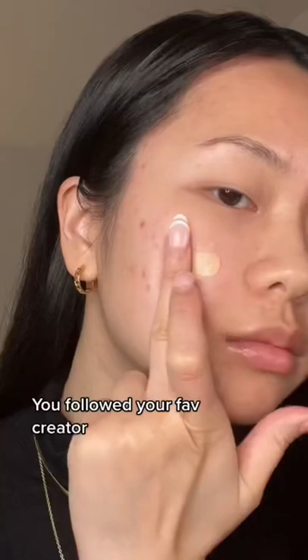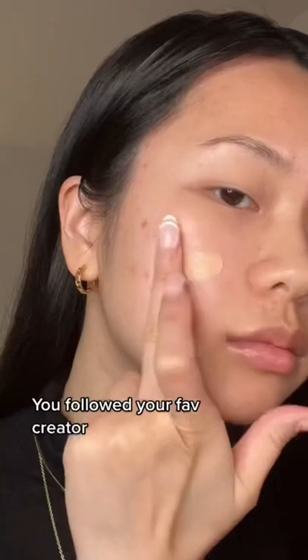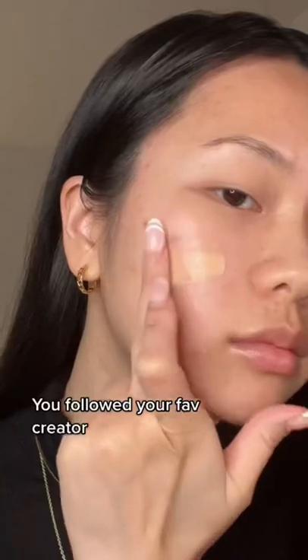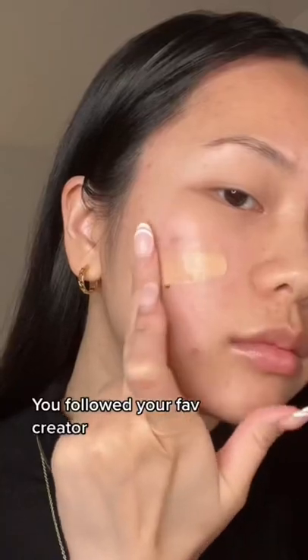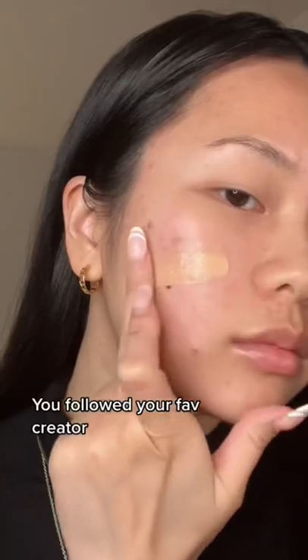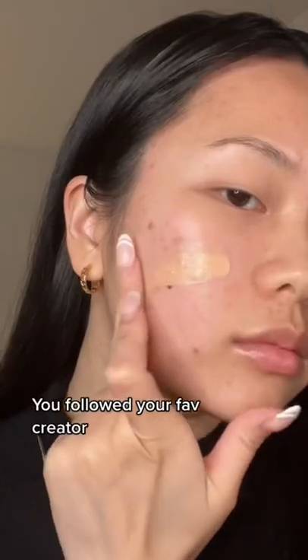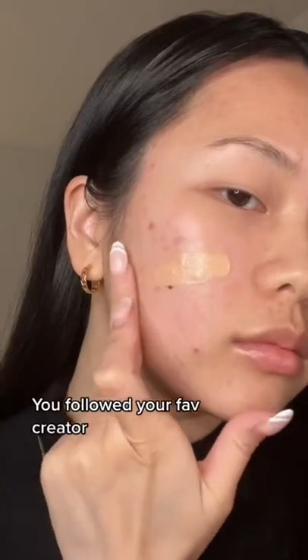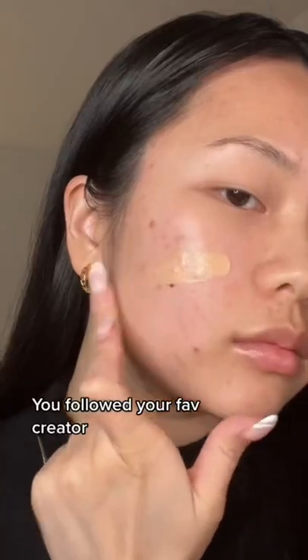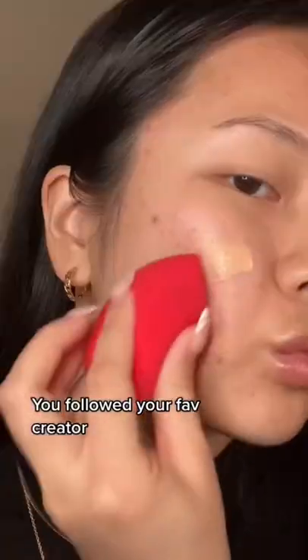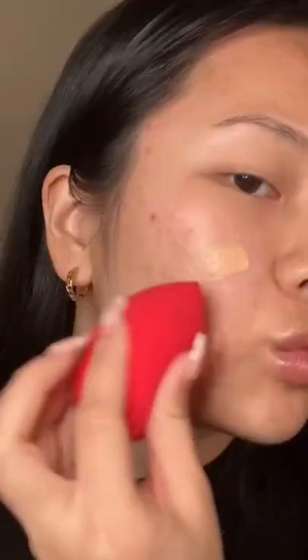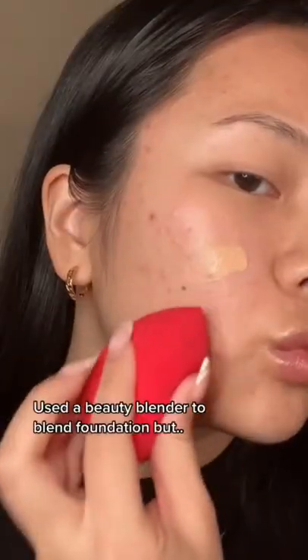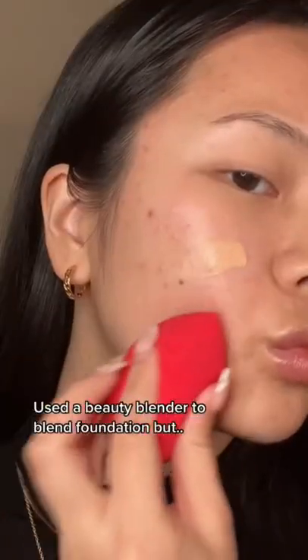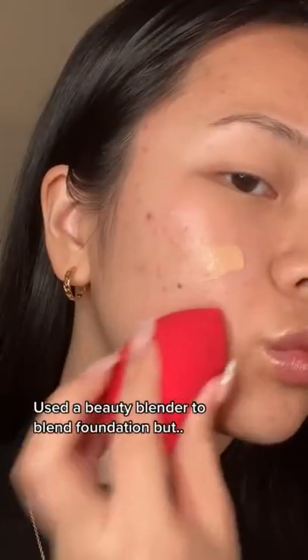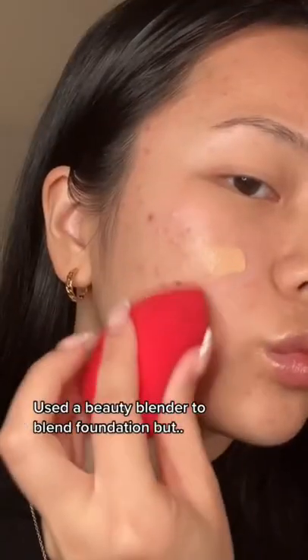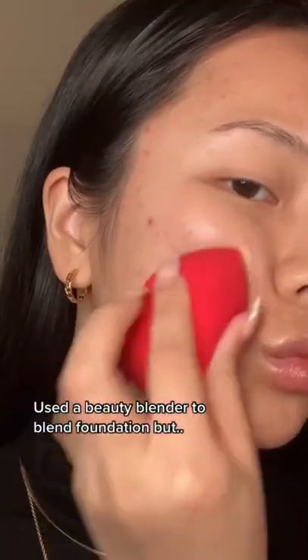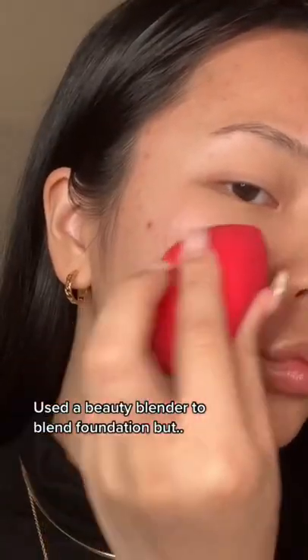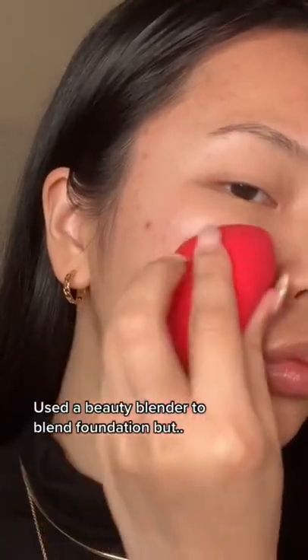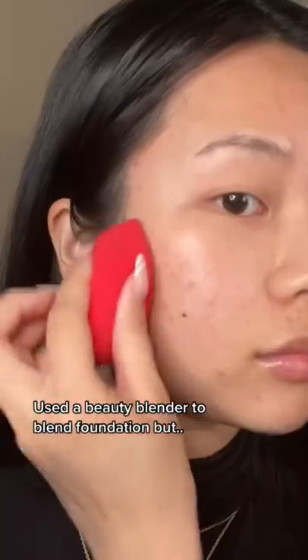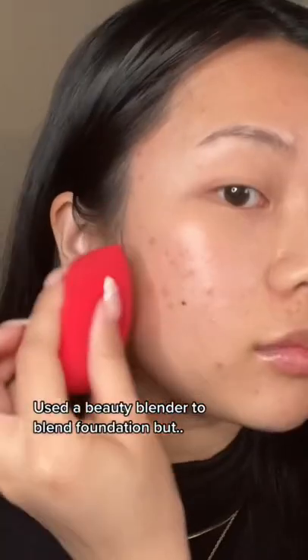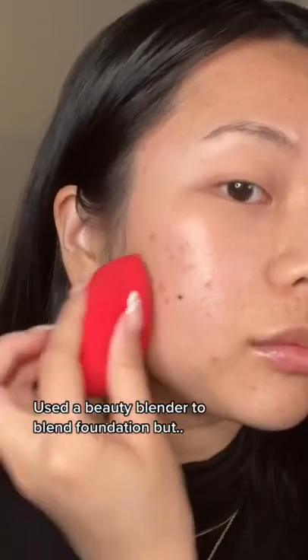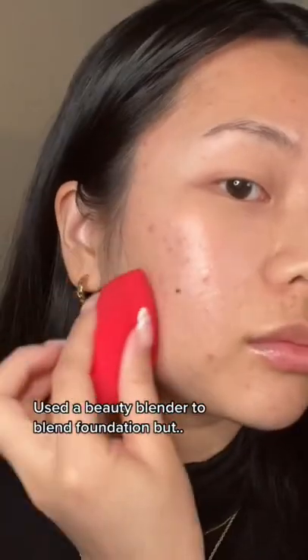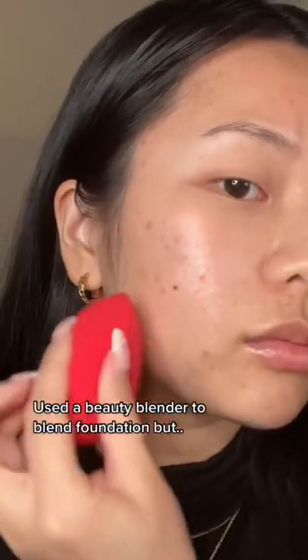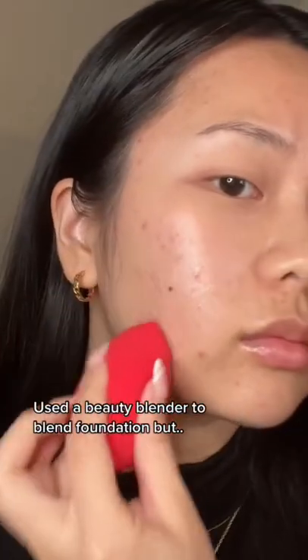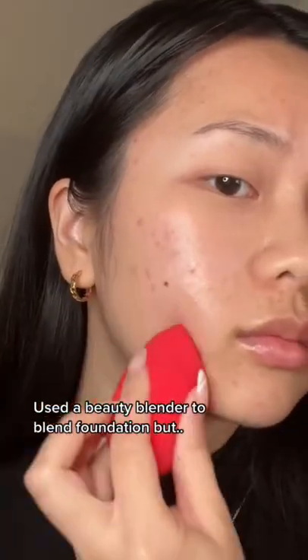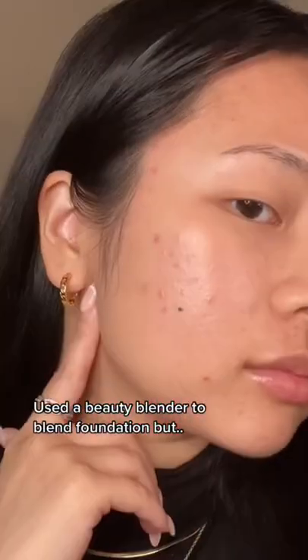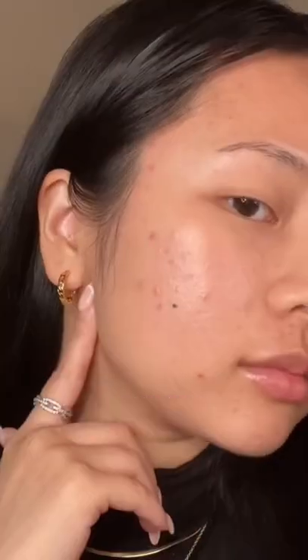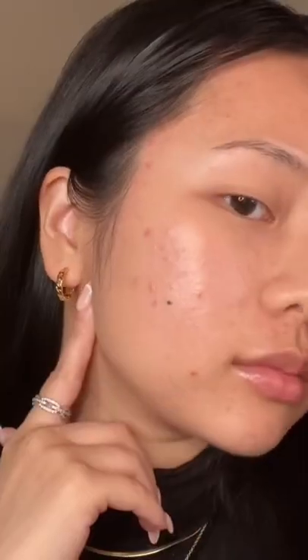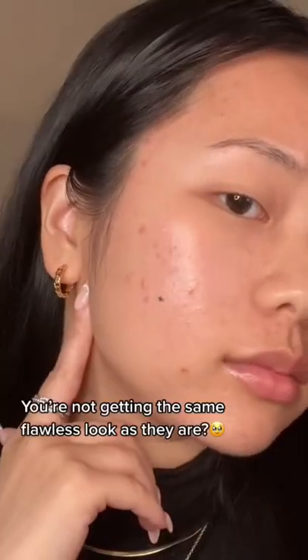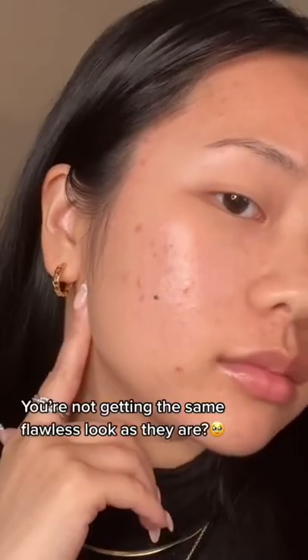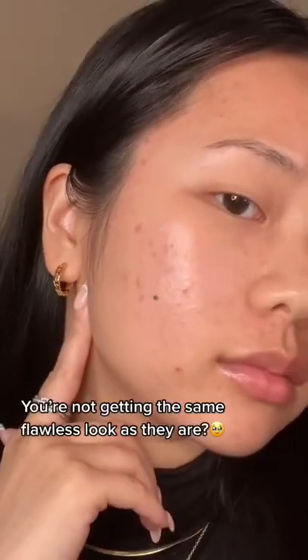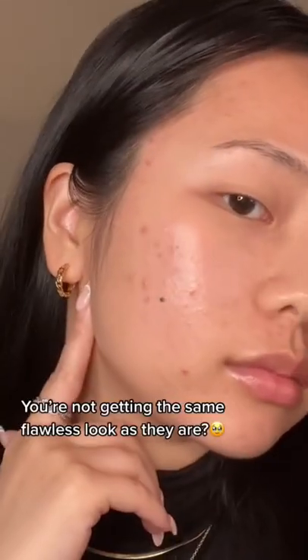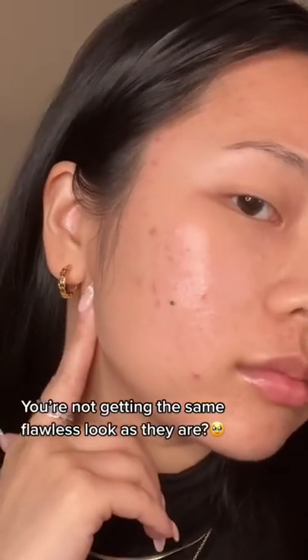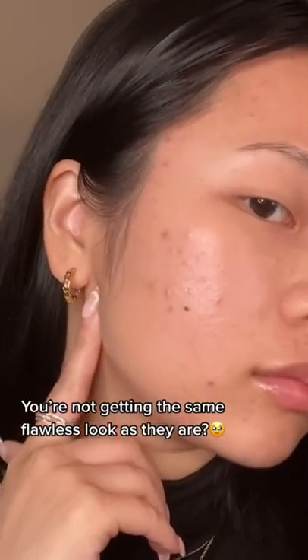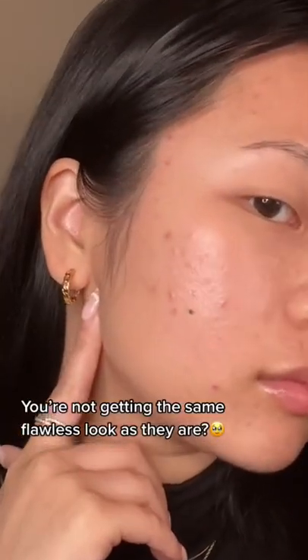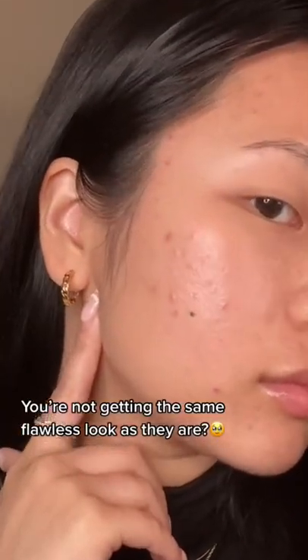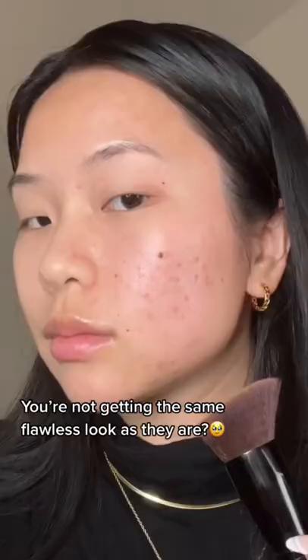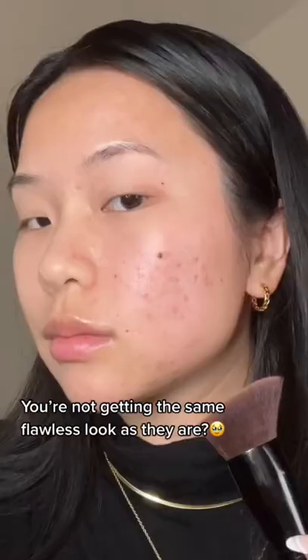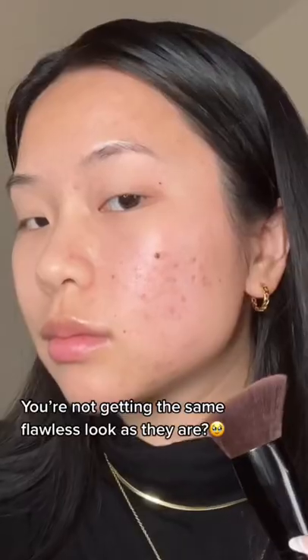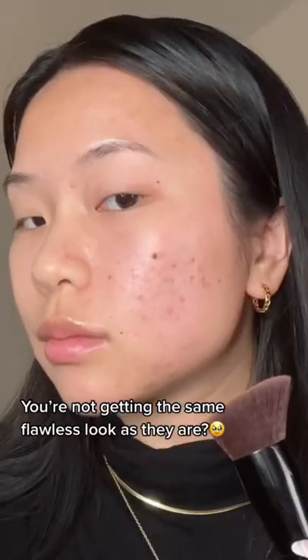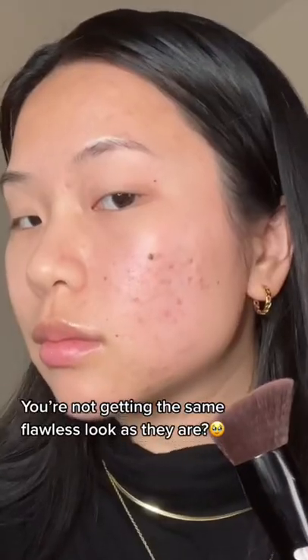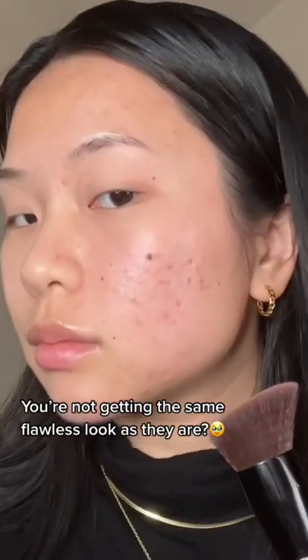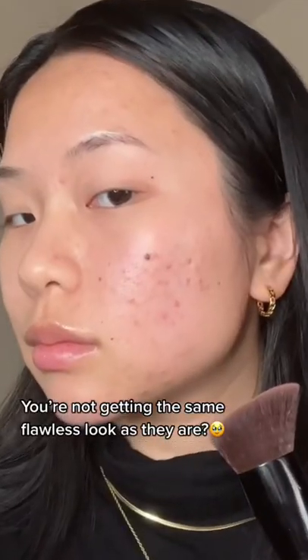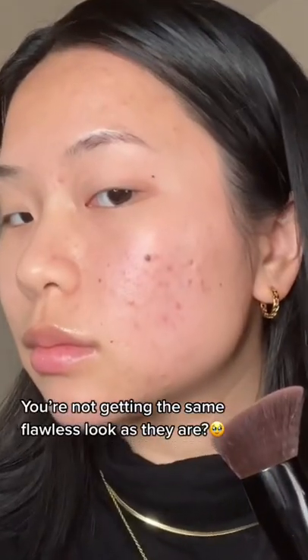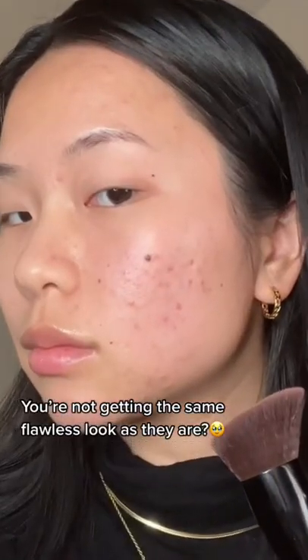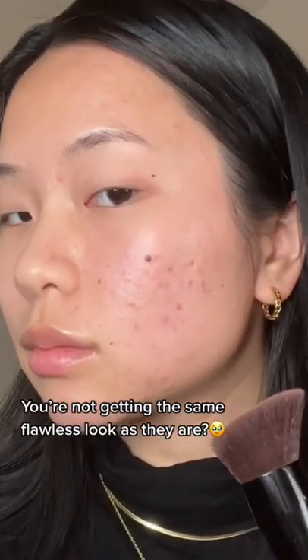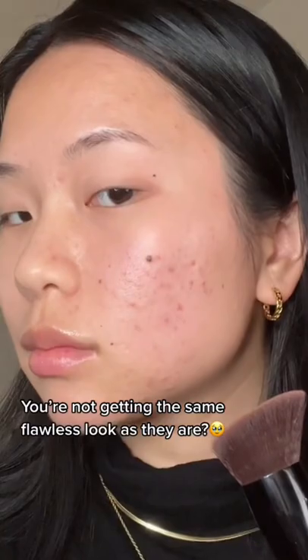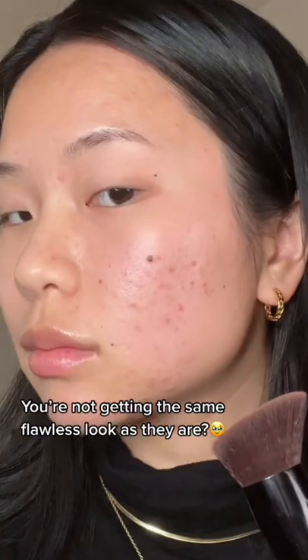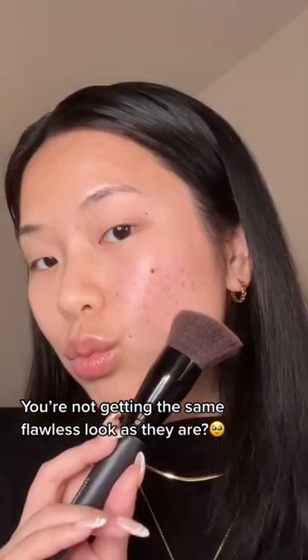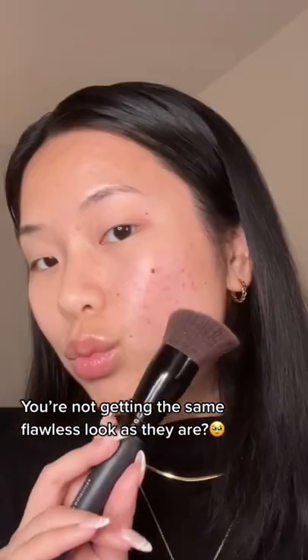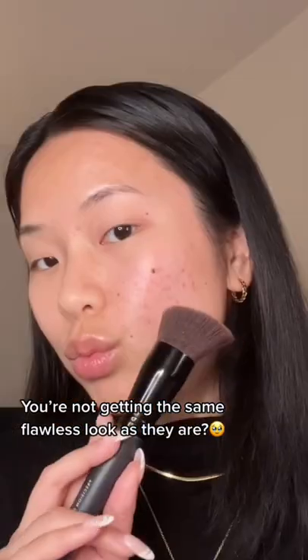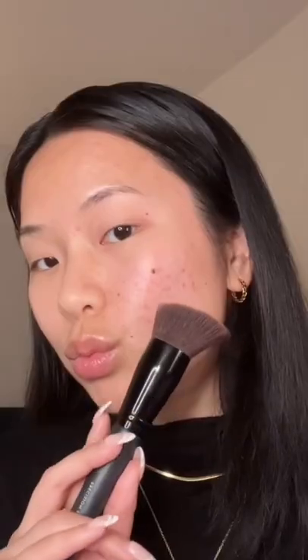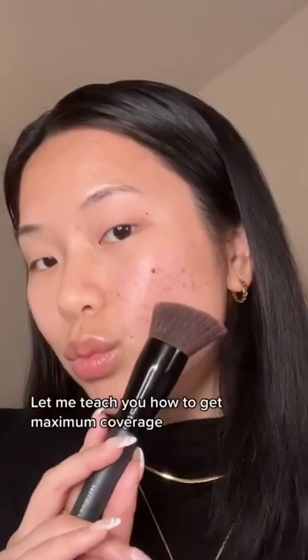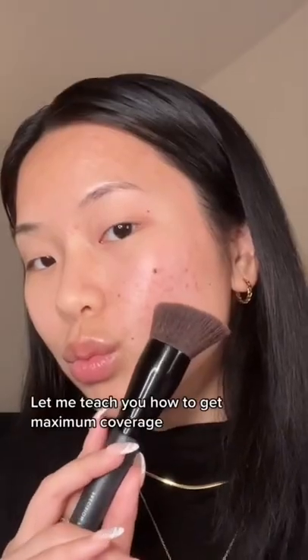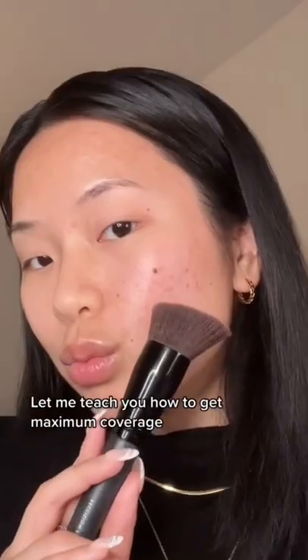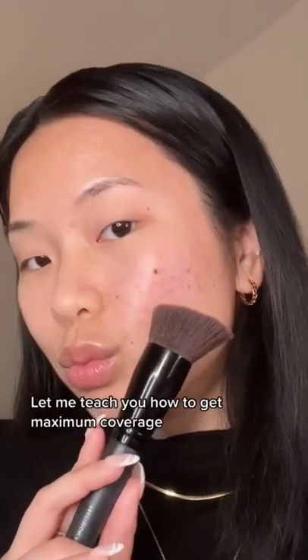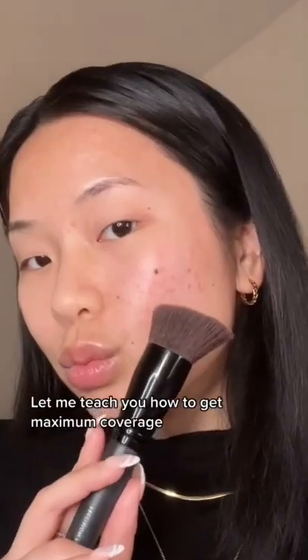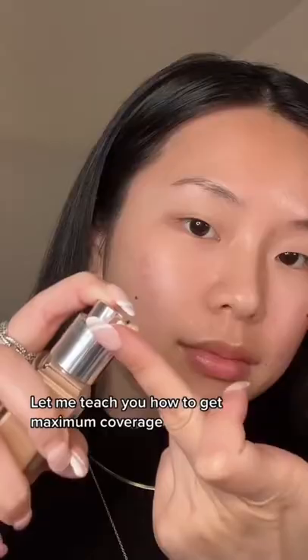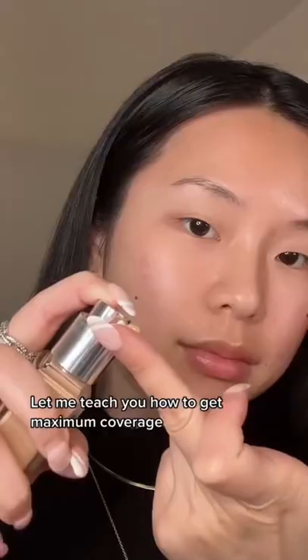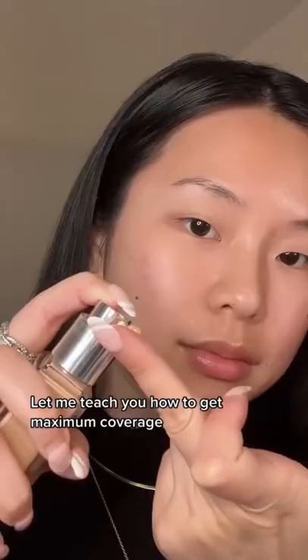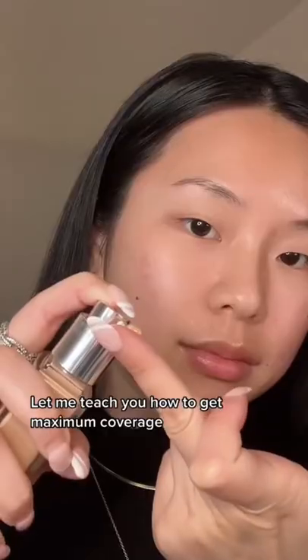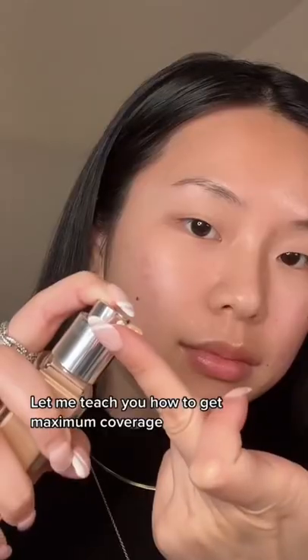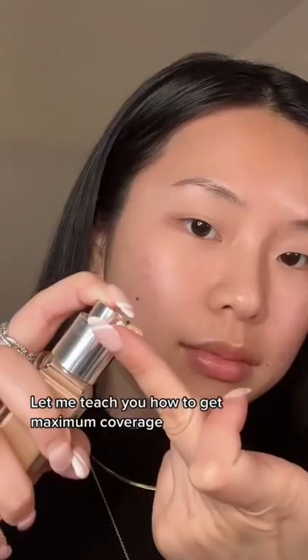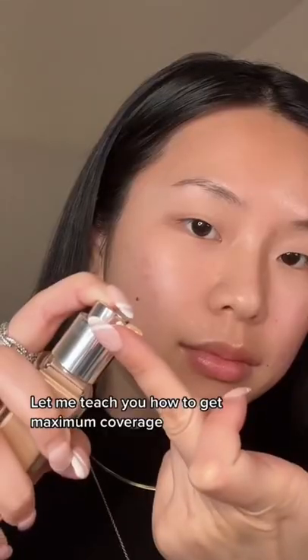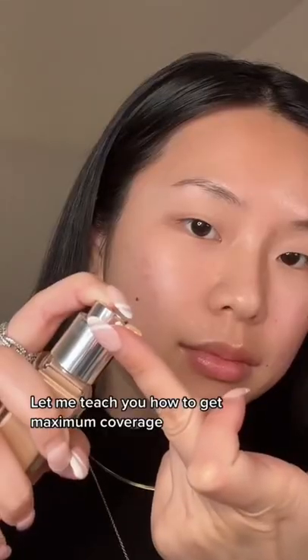Follow your favorite creator and use a beauty blender to blend your foundation. If you're not getting the same flawless look as they are, let me teach you how to get maximum coverage.